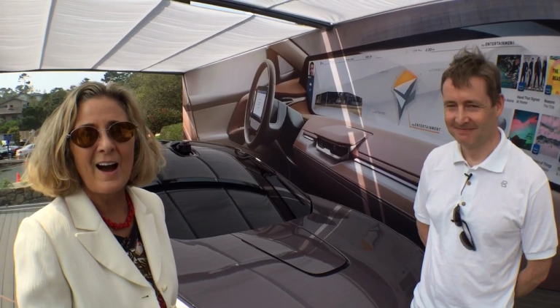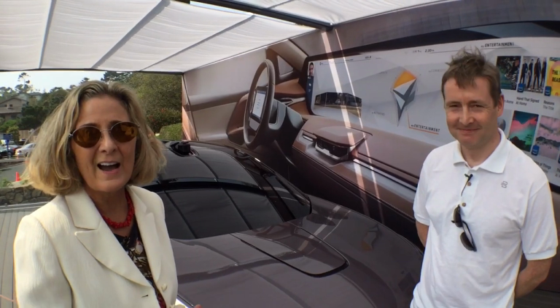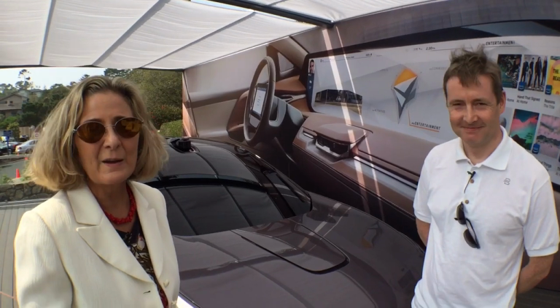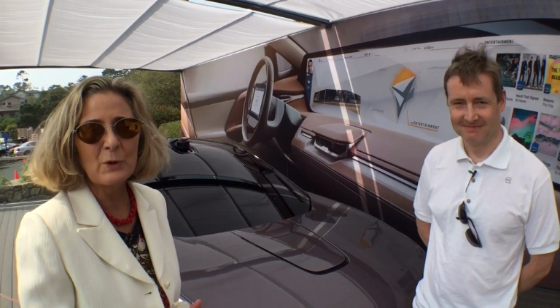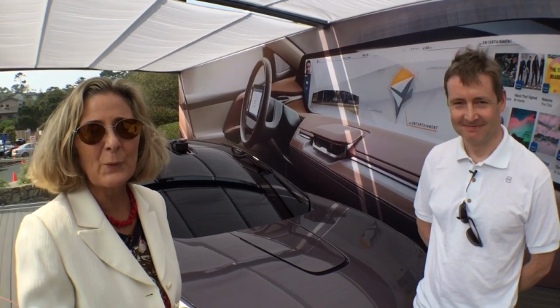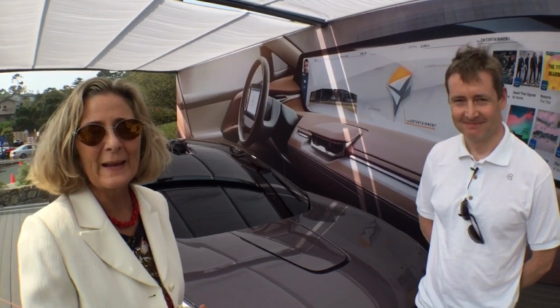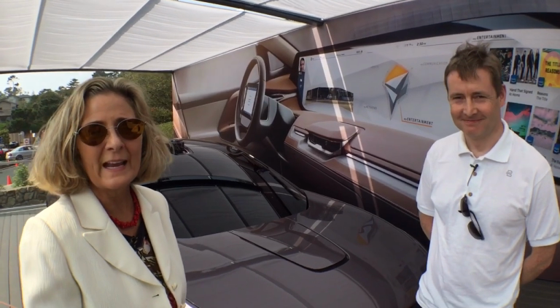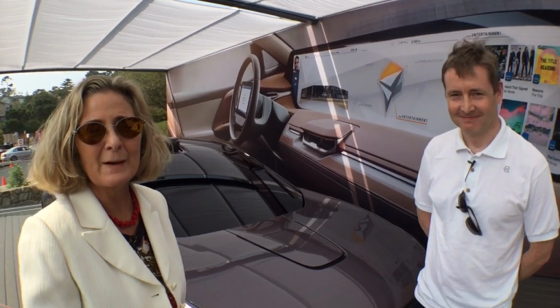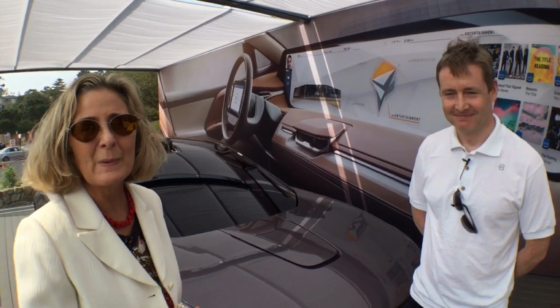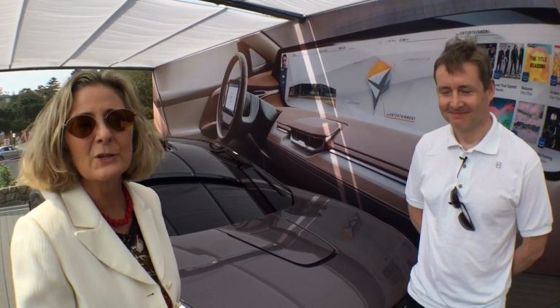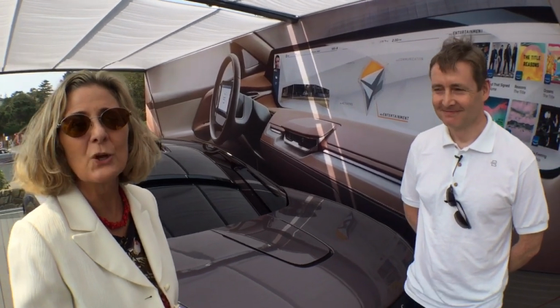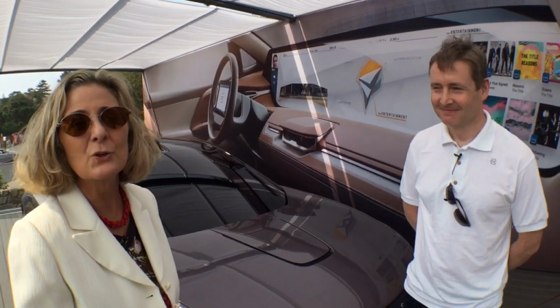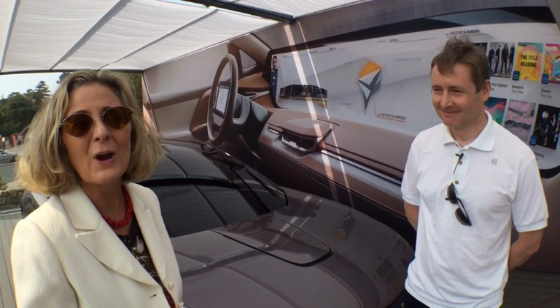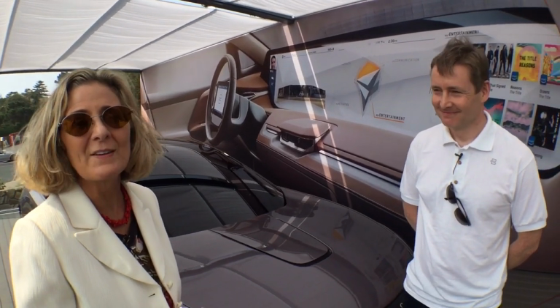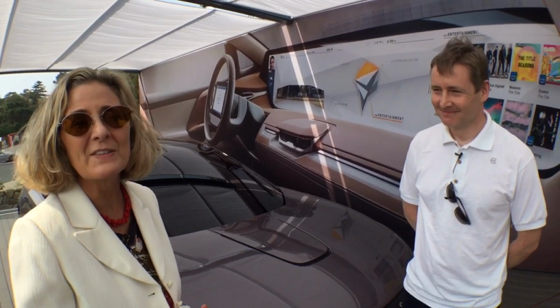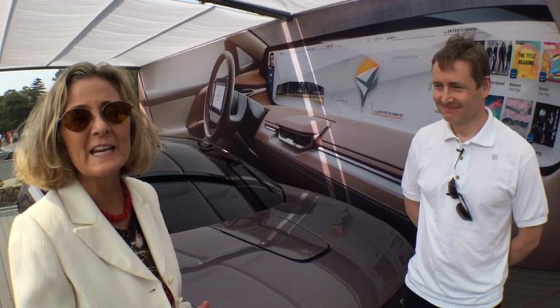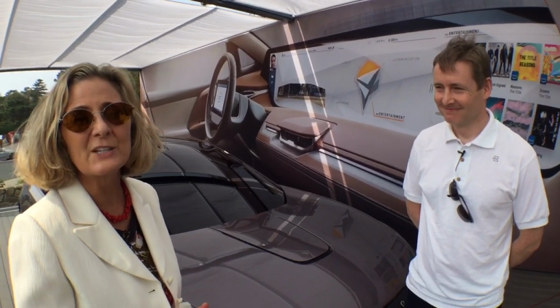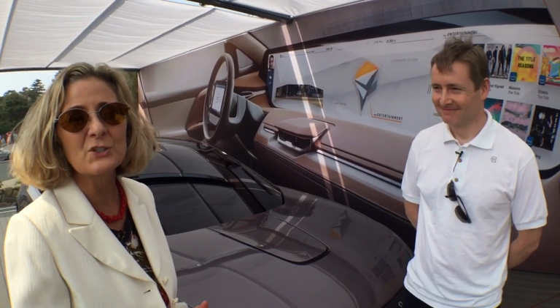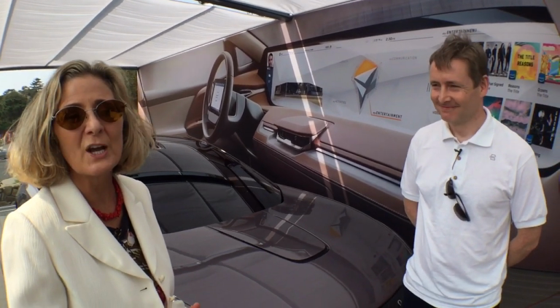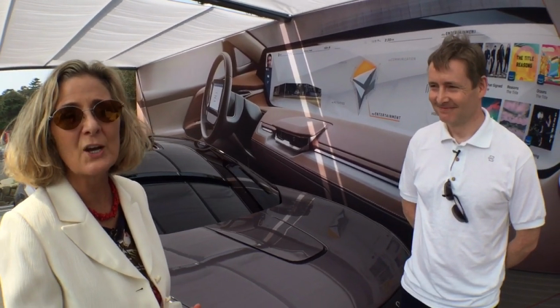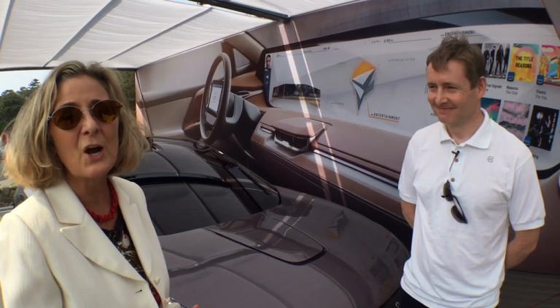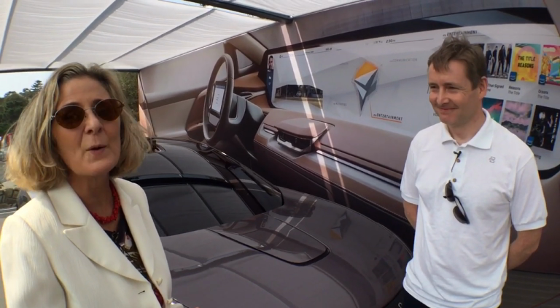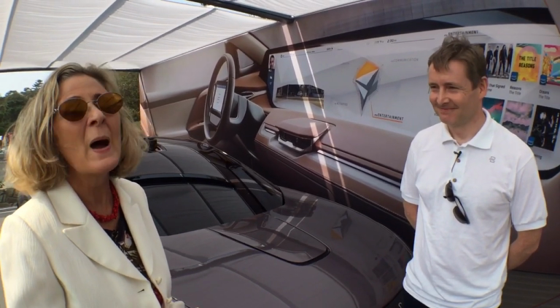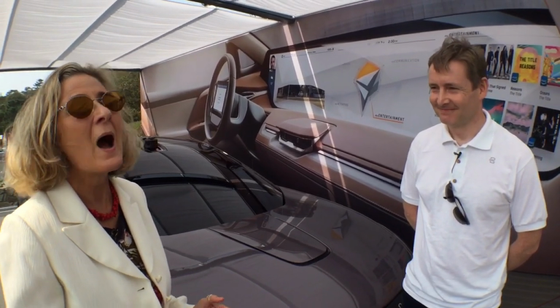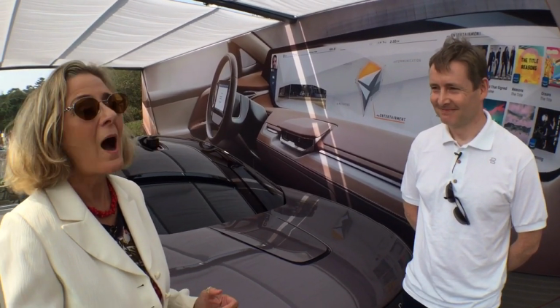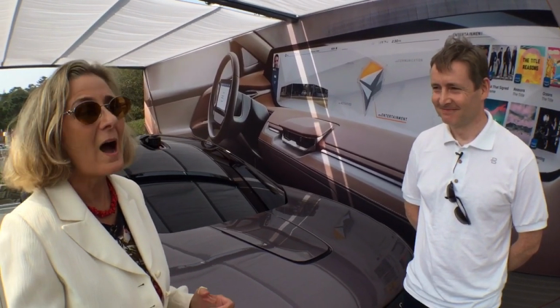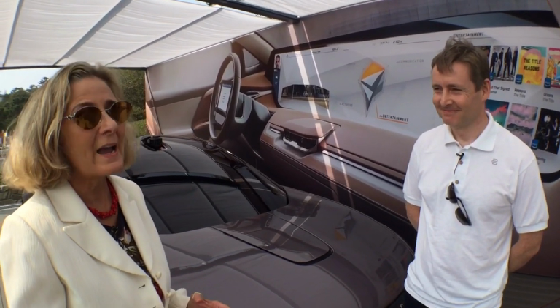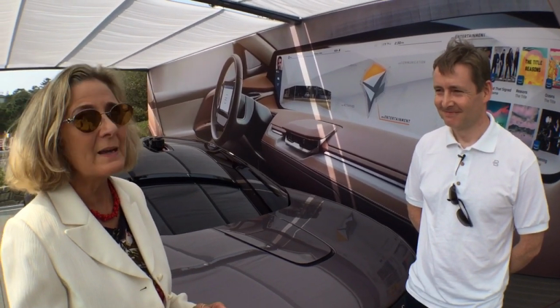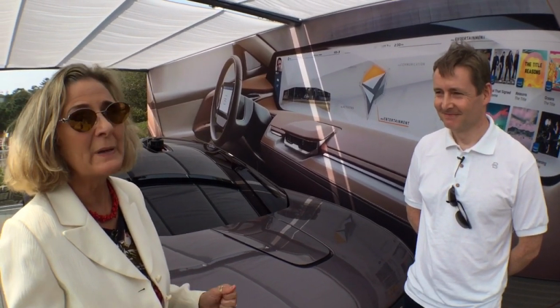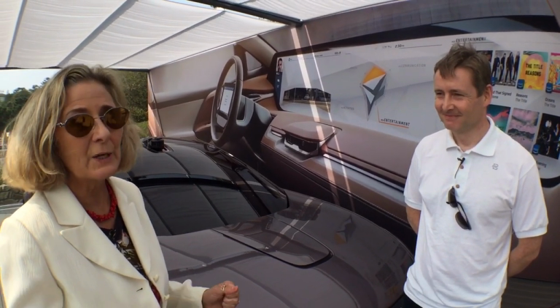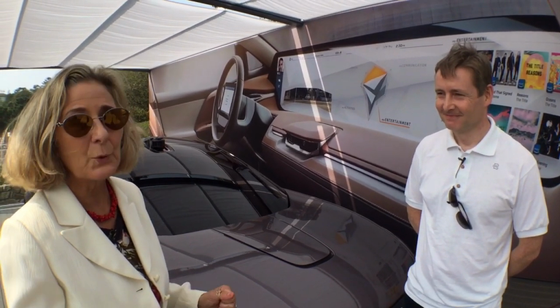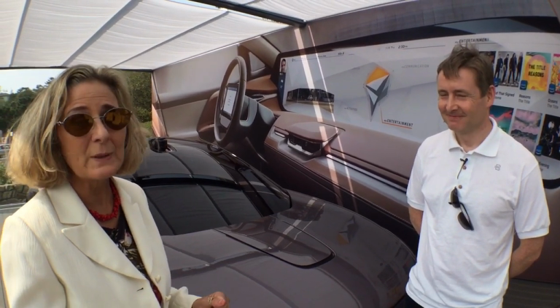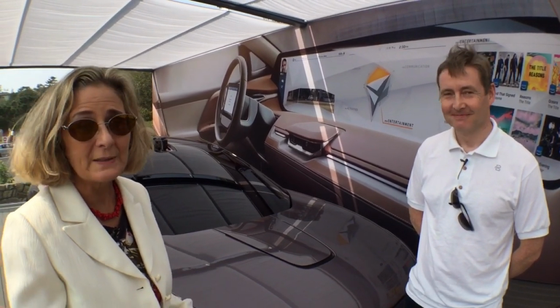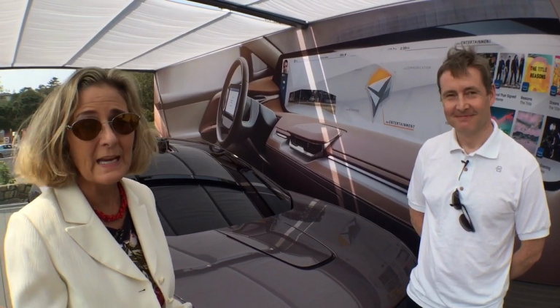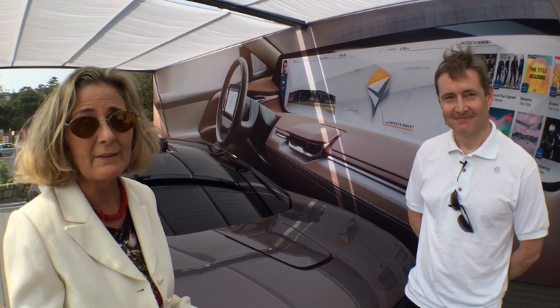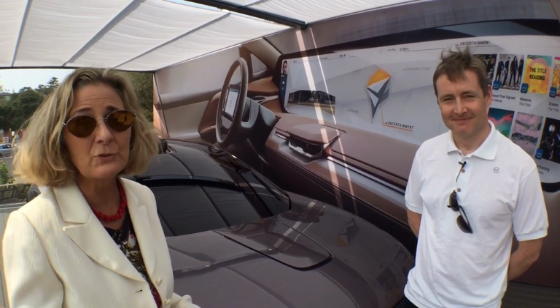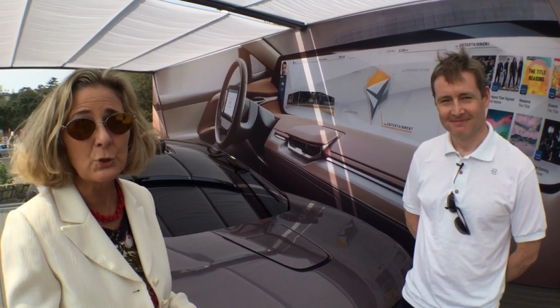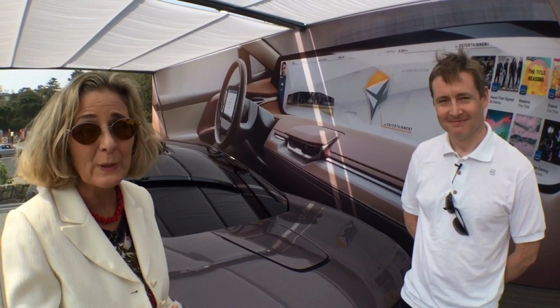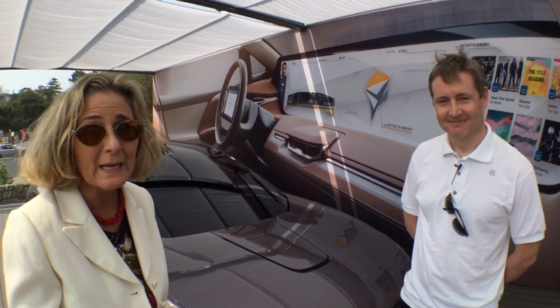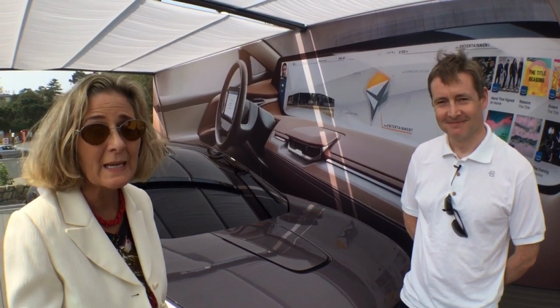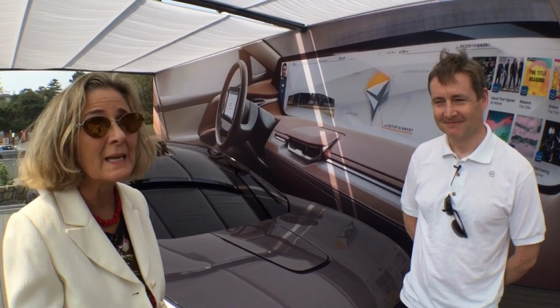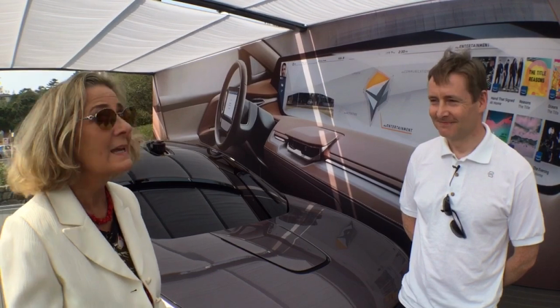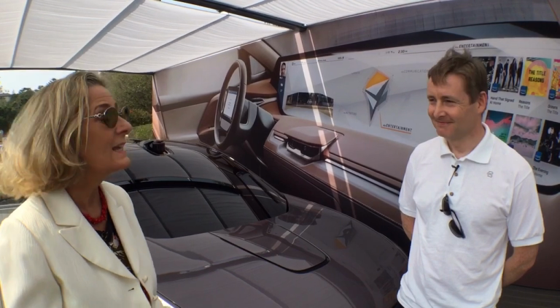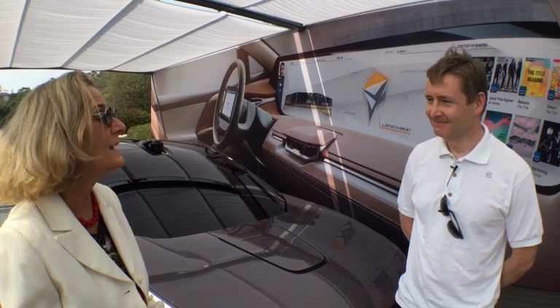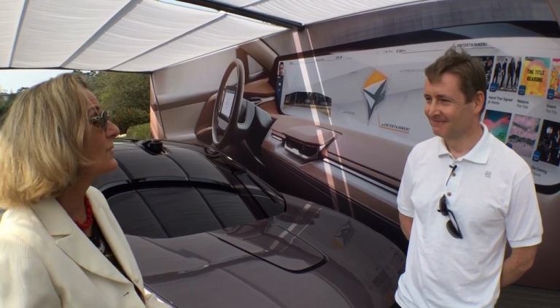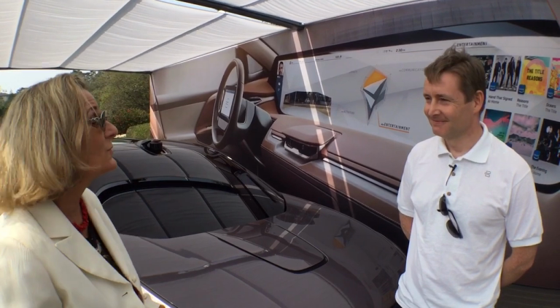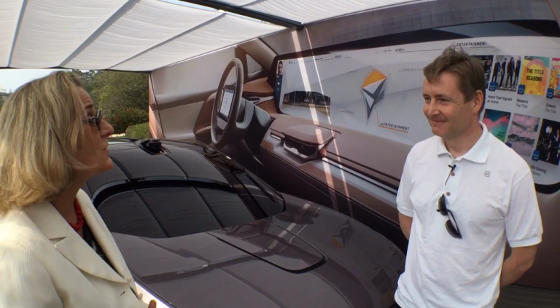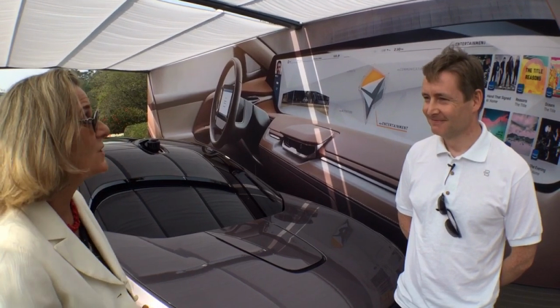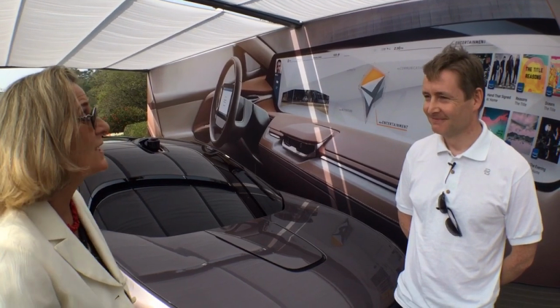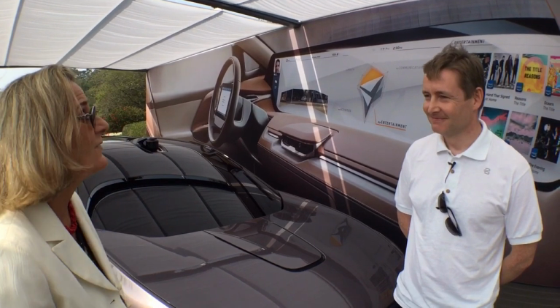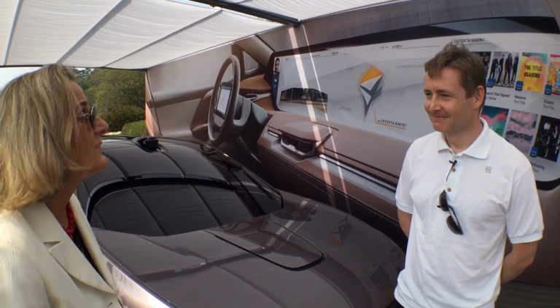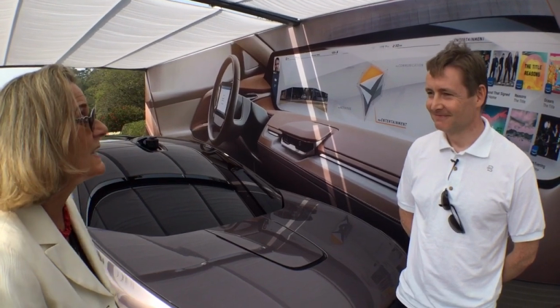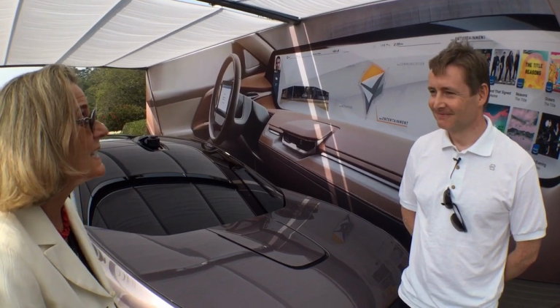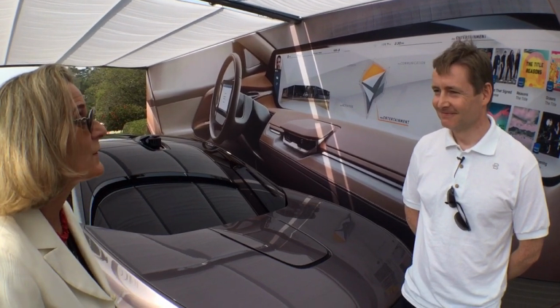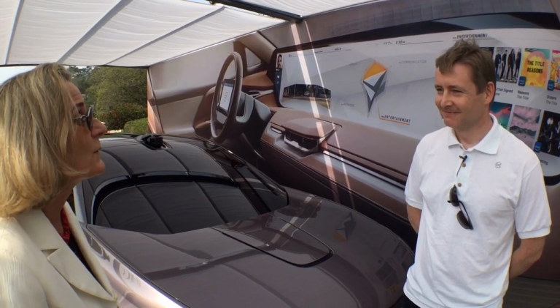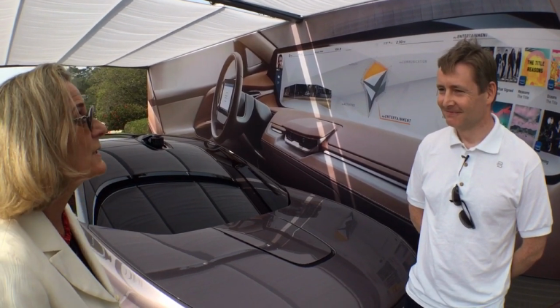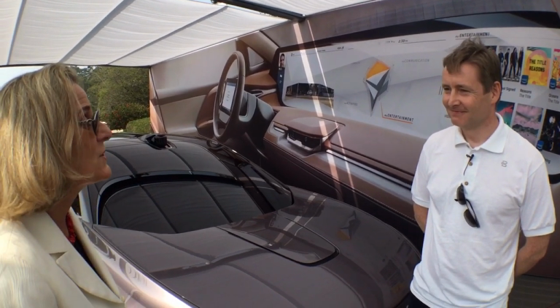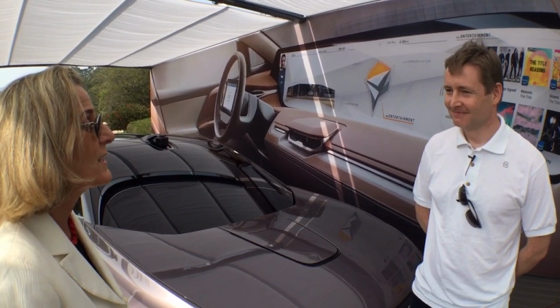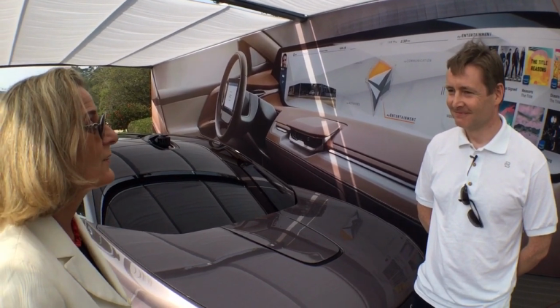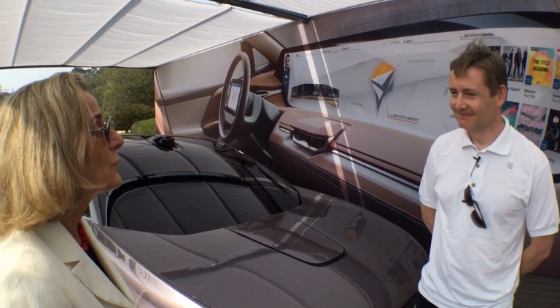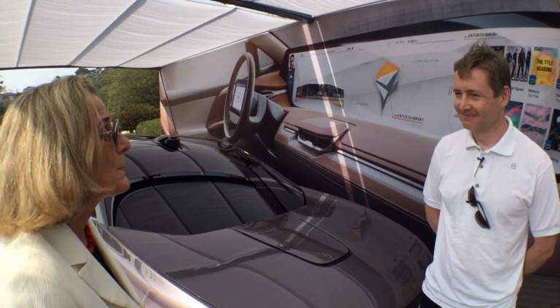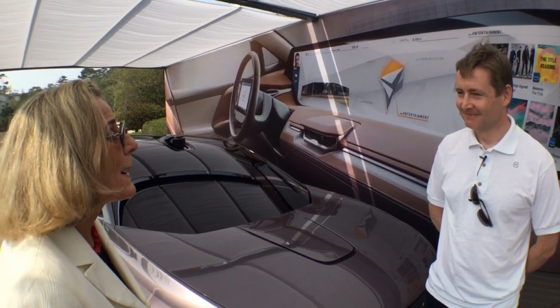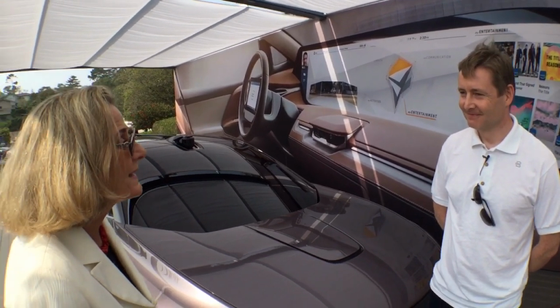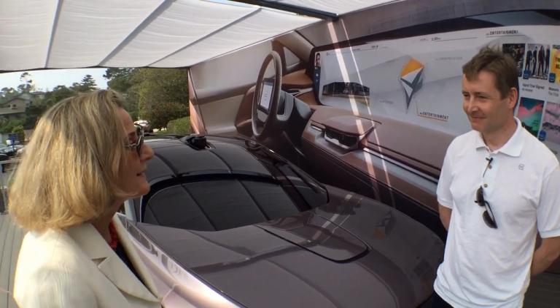Hi, I'm Luann Hammond, DrivingTheNation.com. I am here with Dave Tuhigg. He is the Chief Vehicle Engineer for Byton.